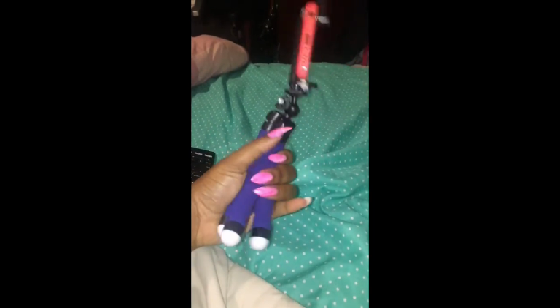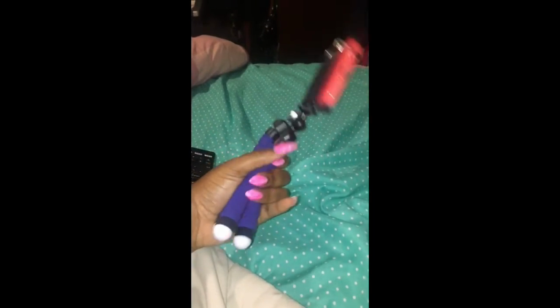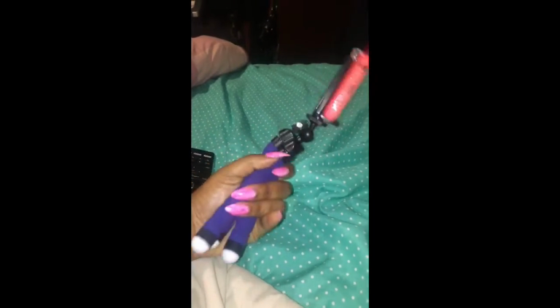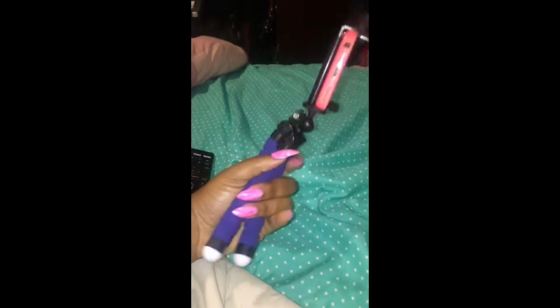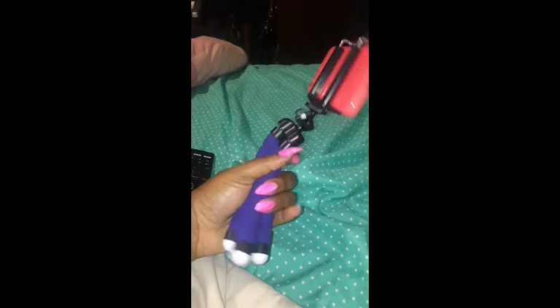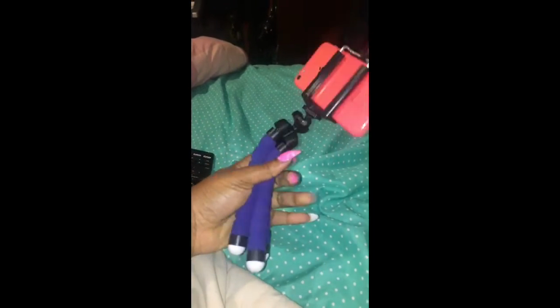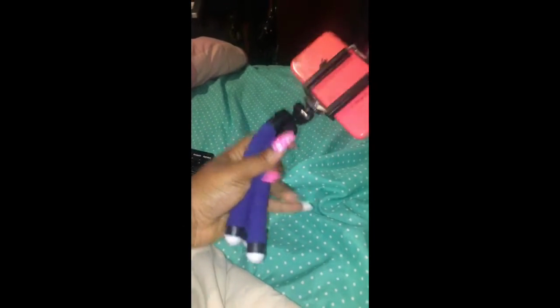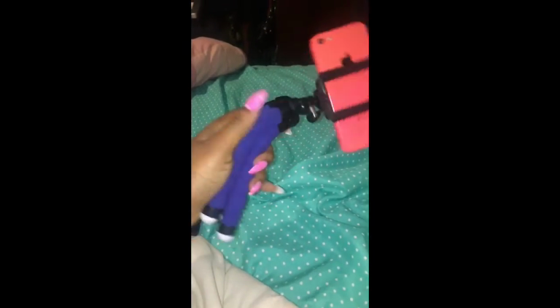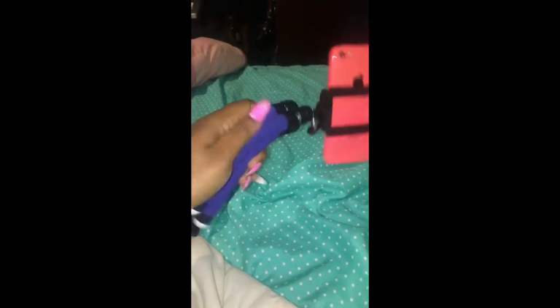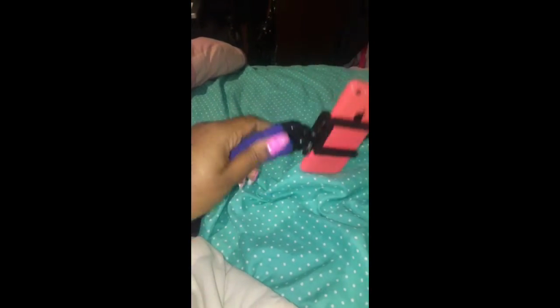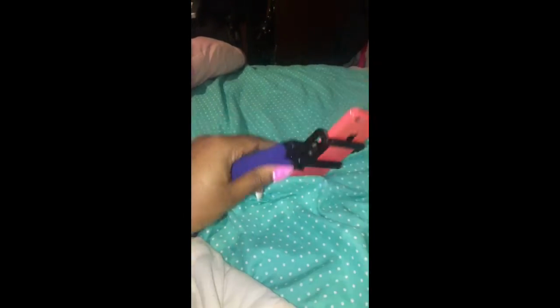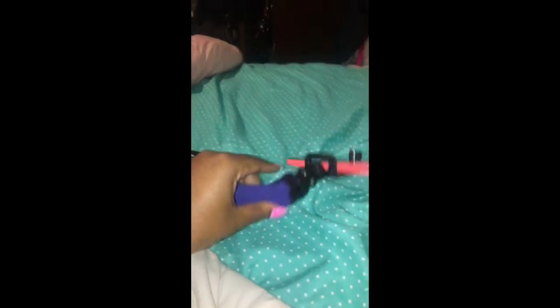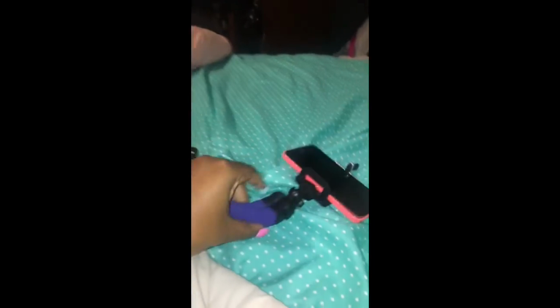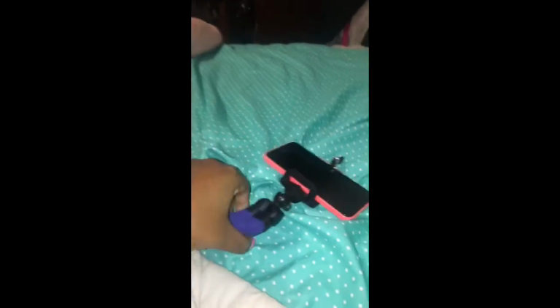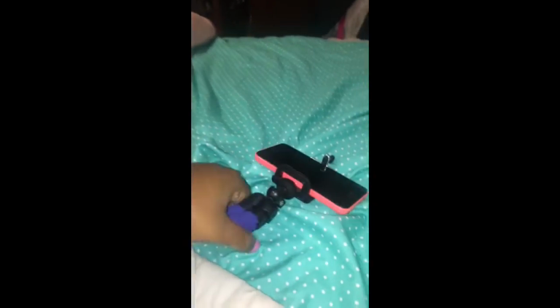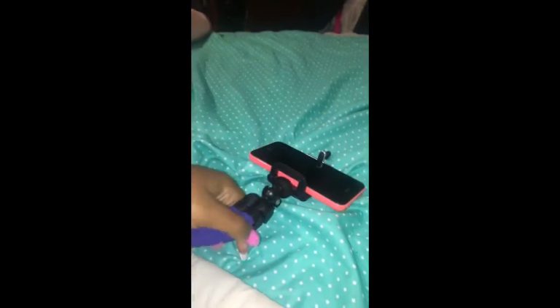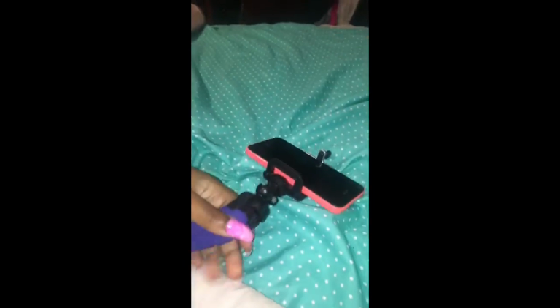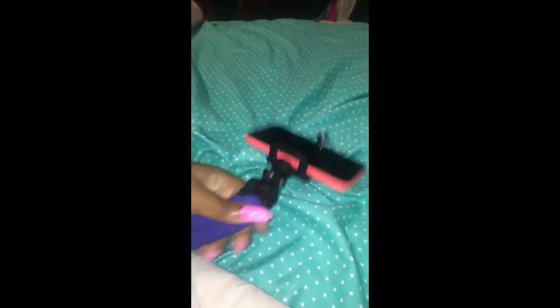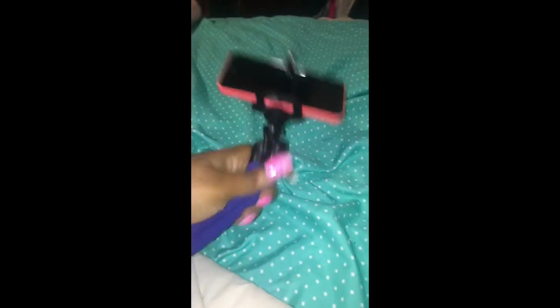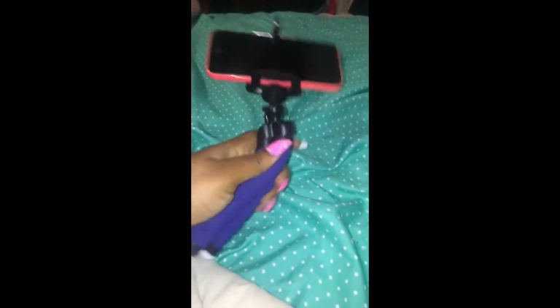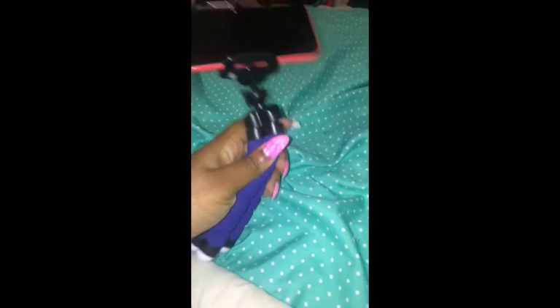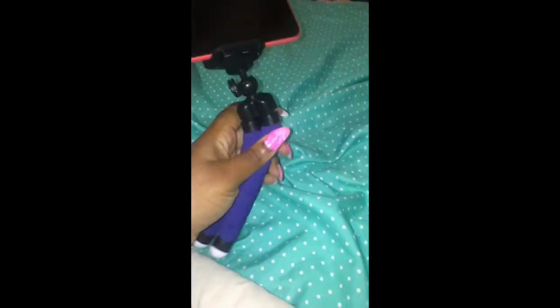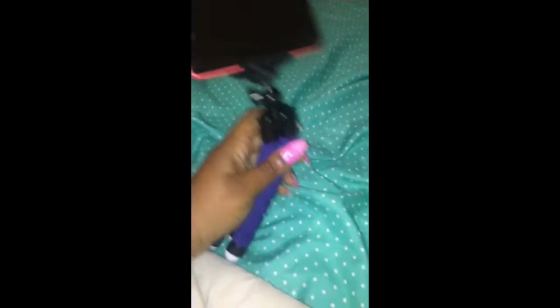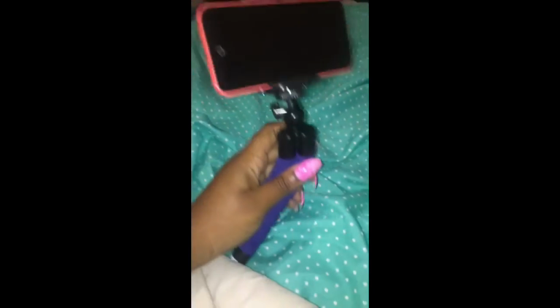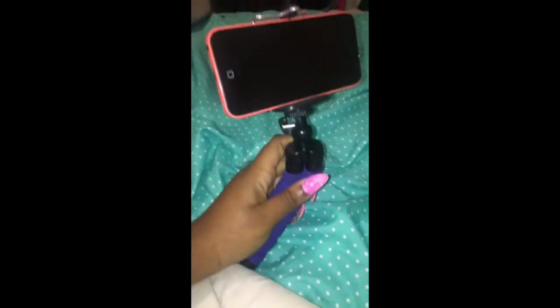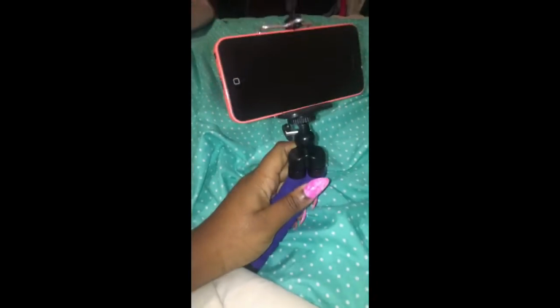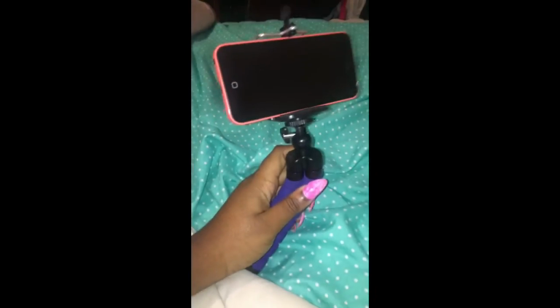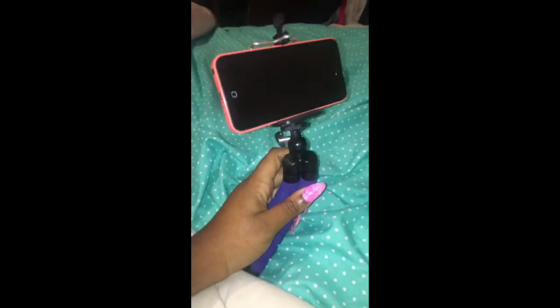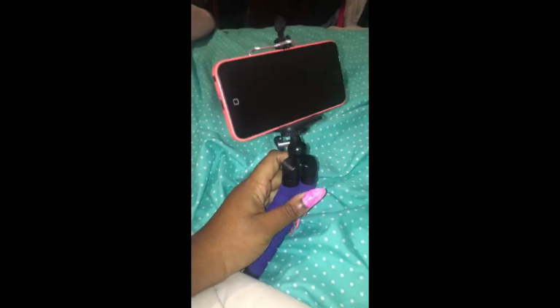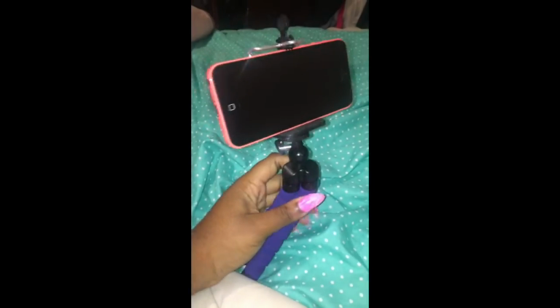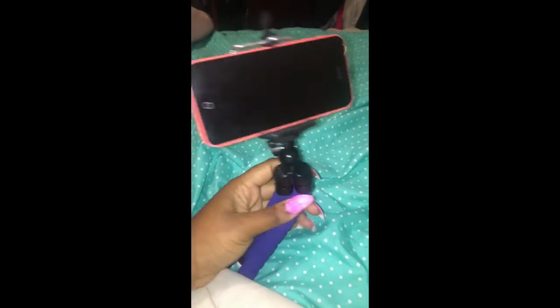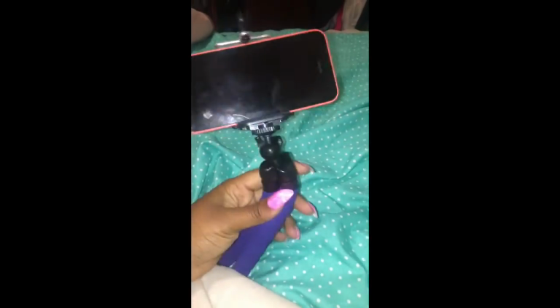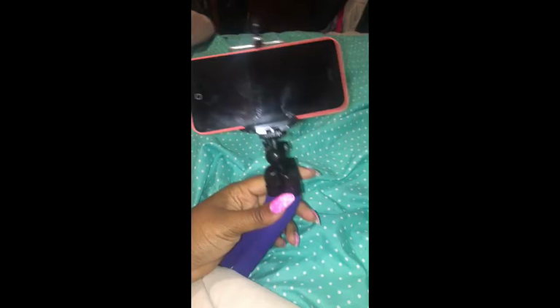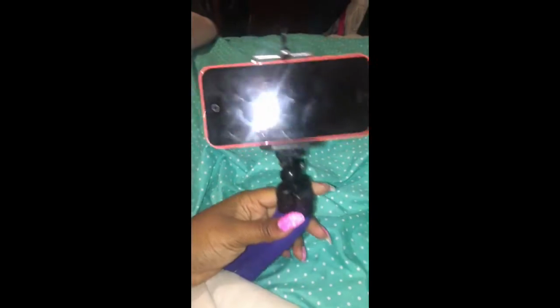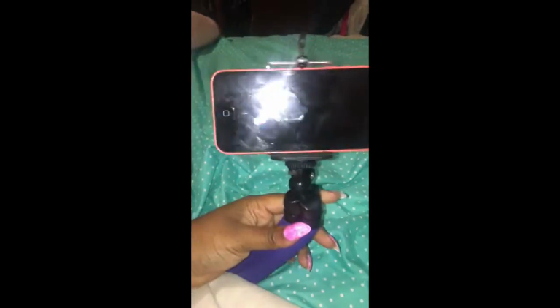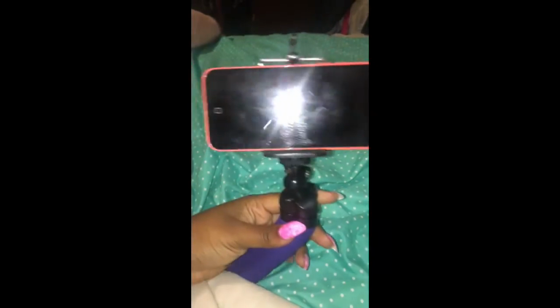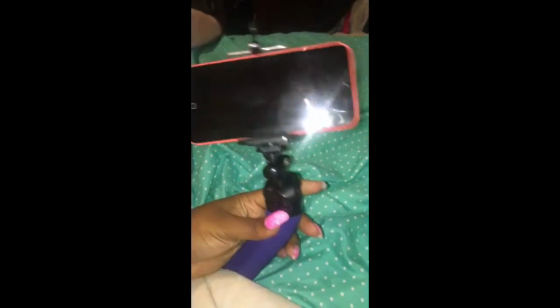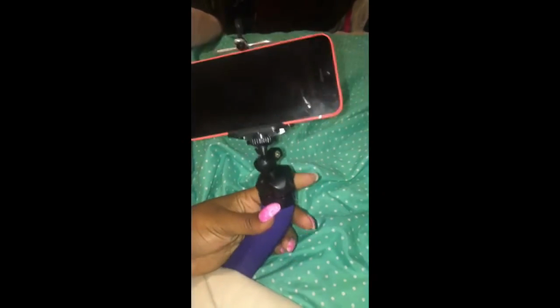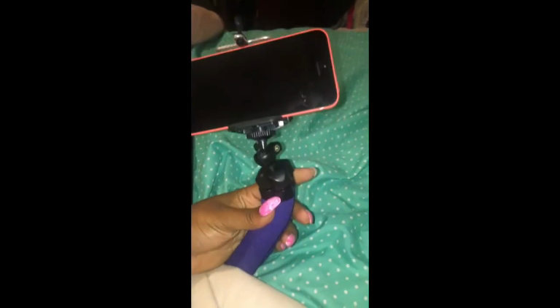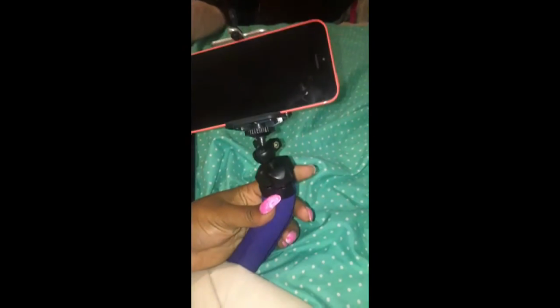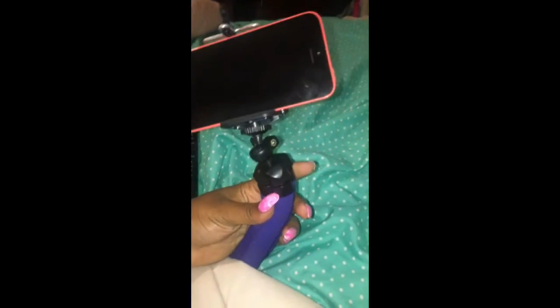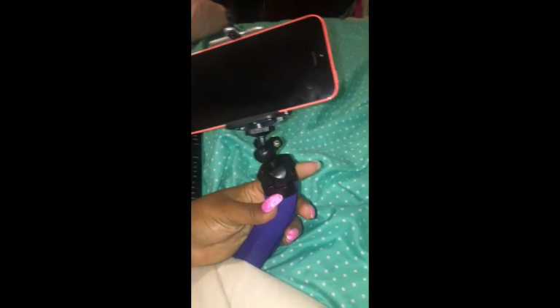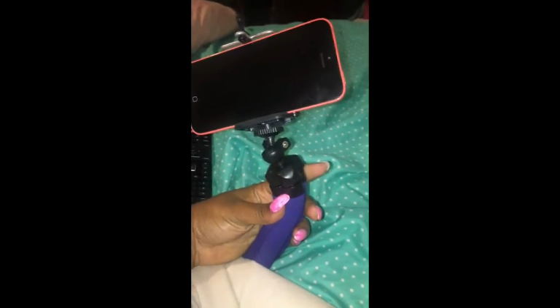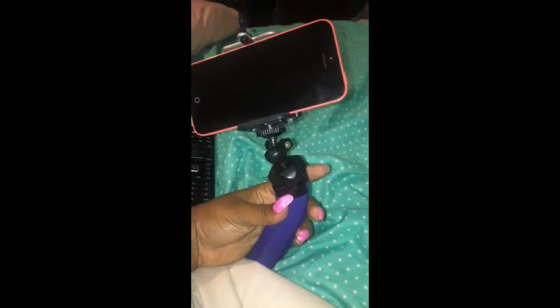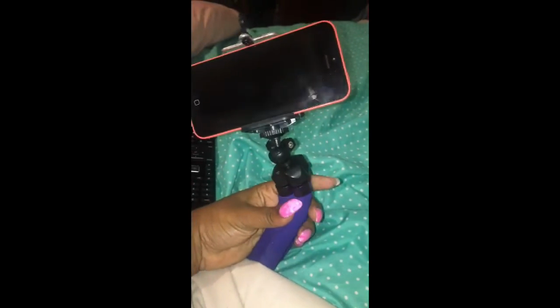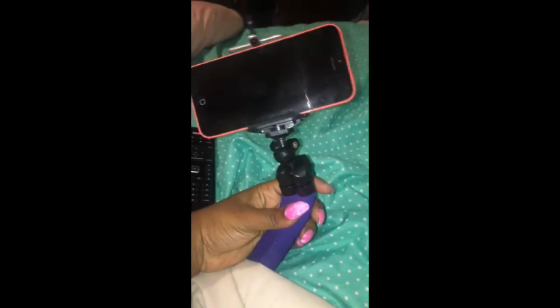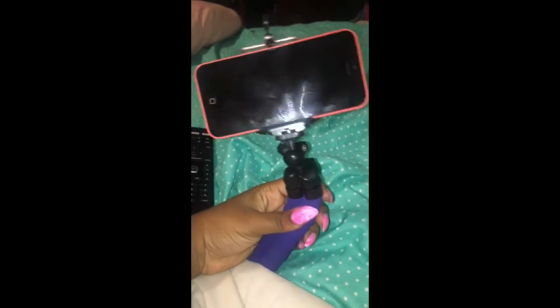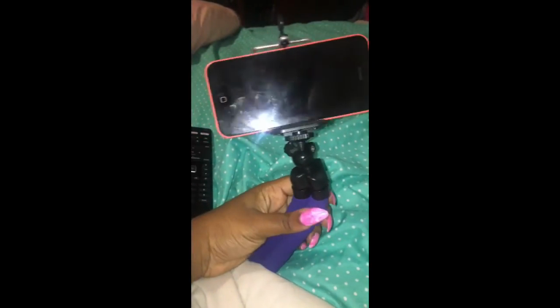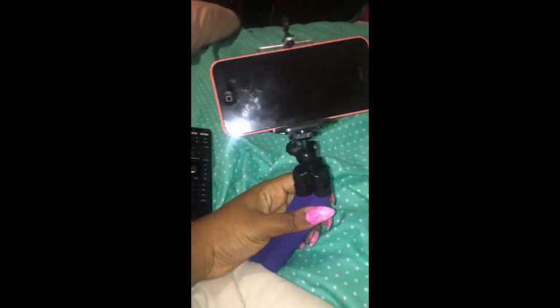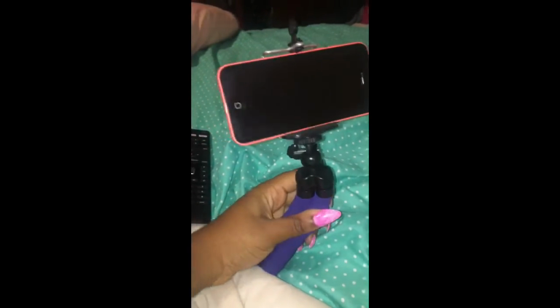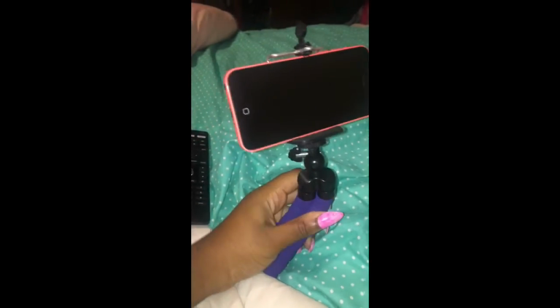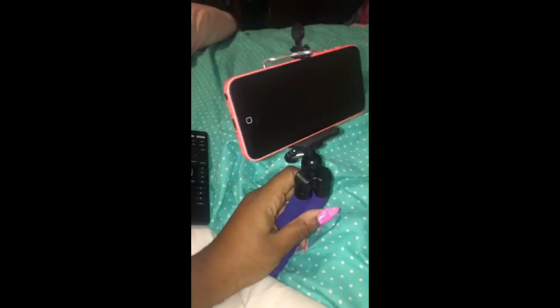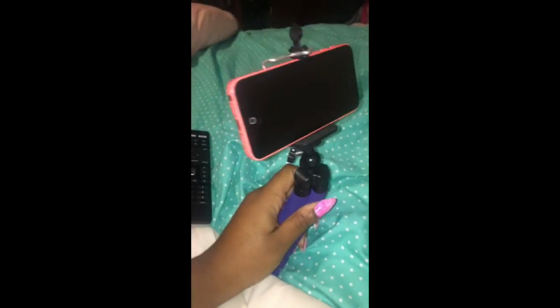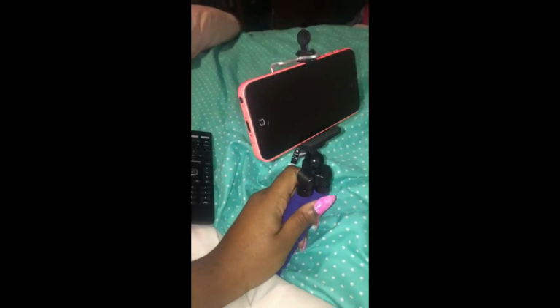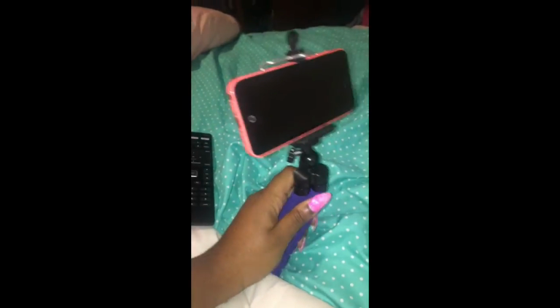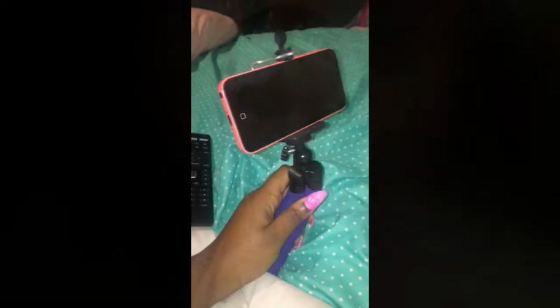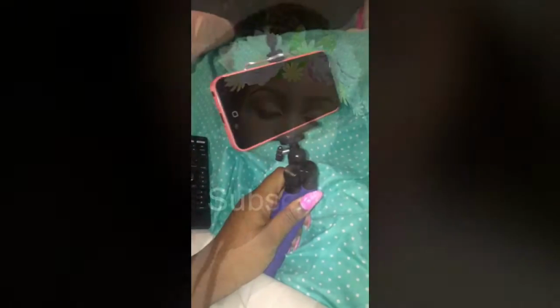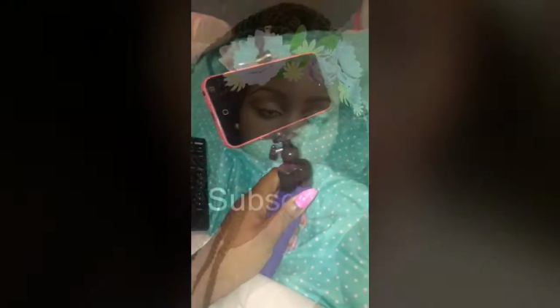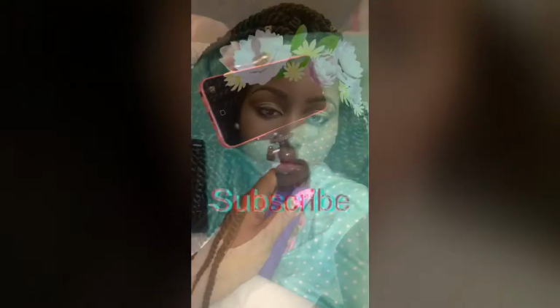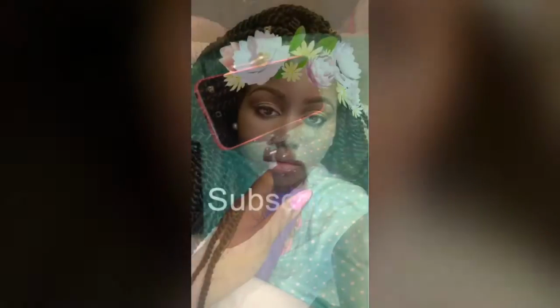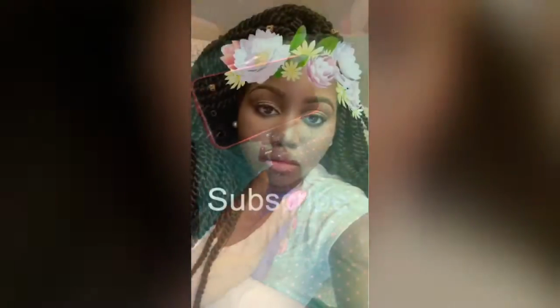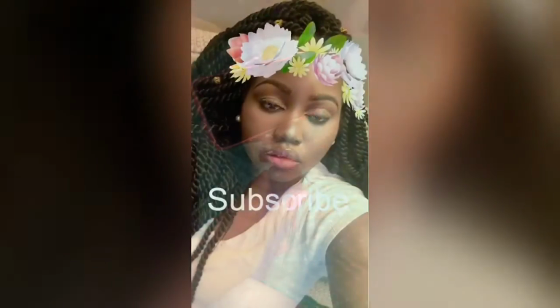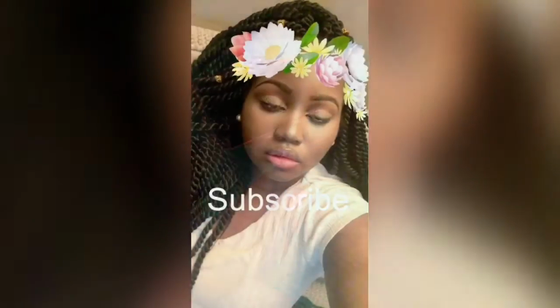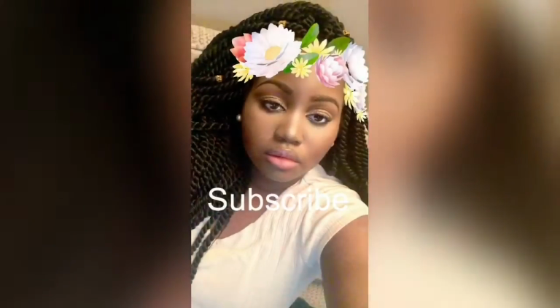If you like this video, go ahead and hit the like button and subscribe.